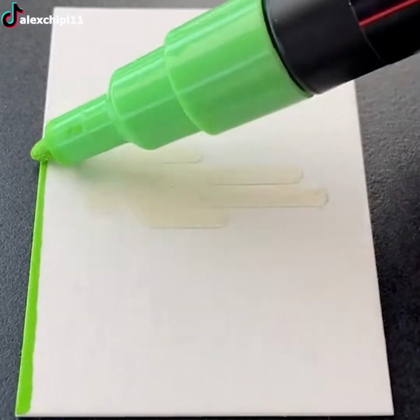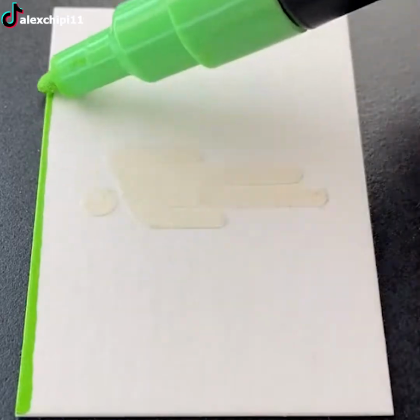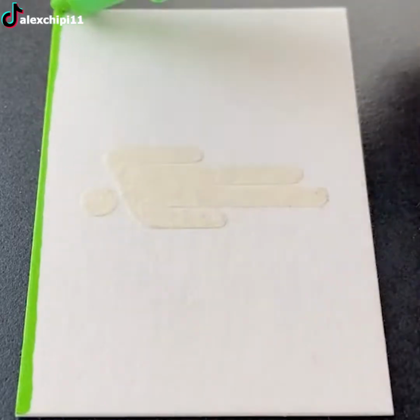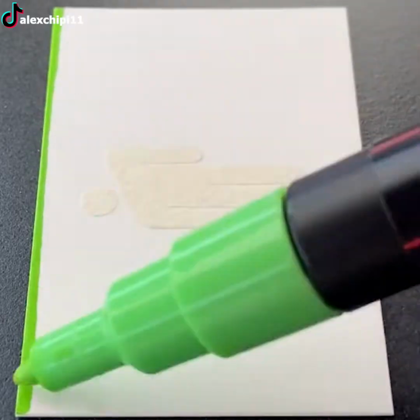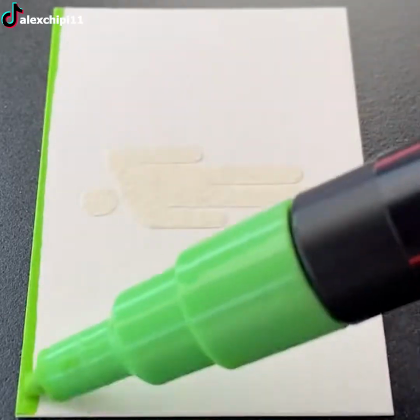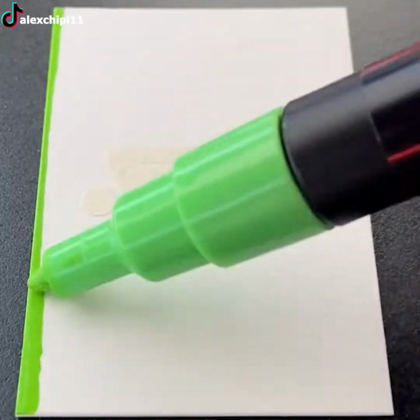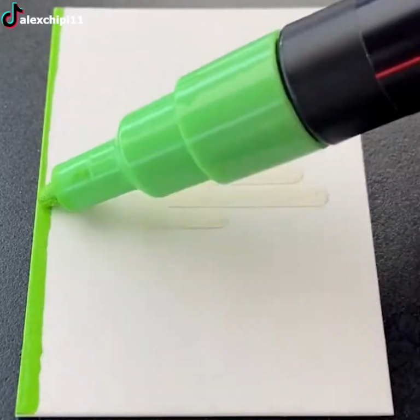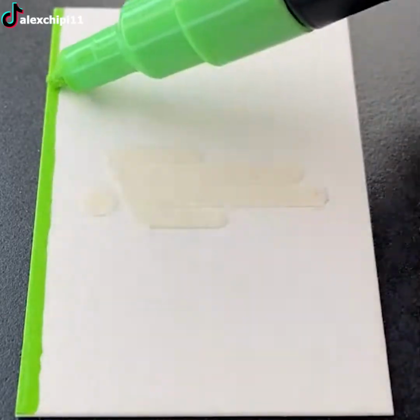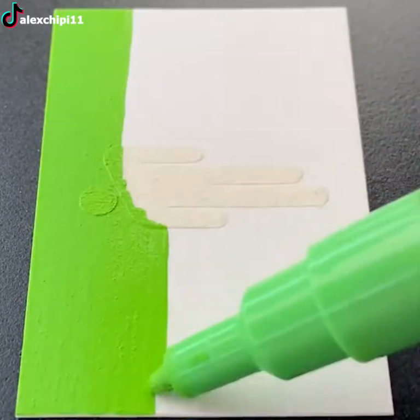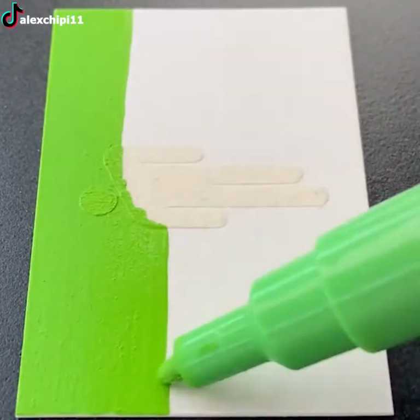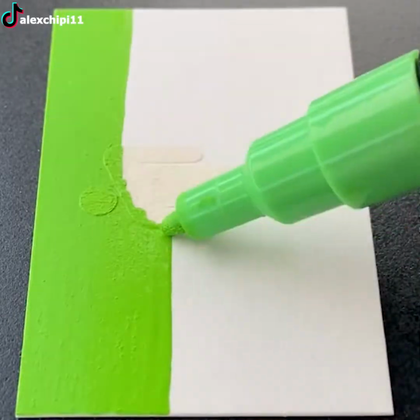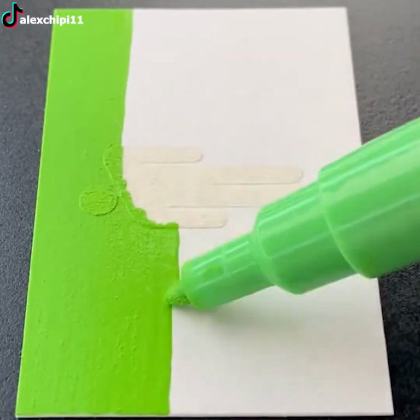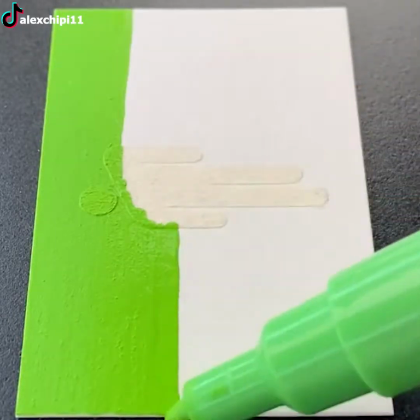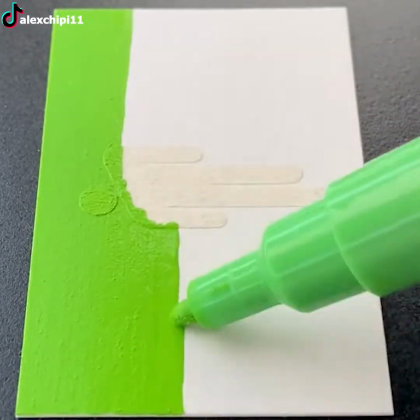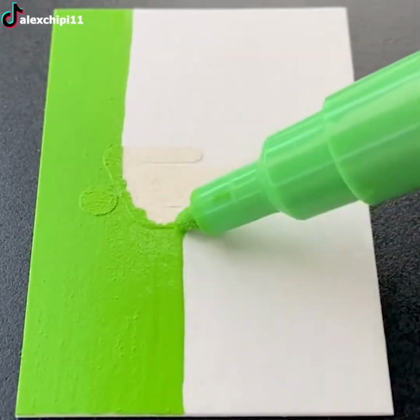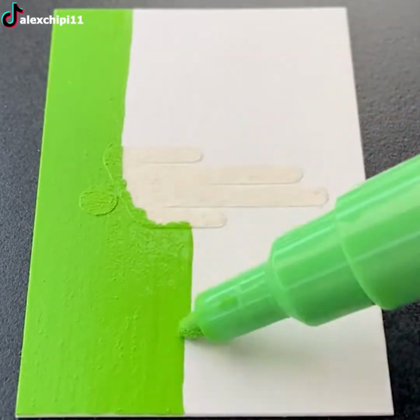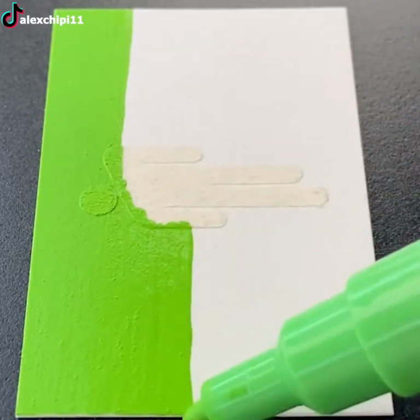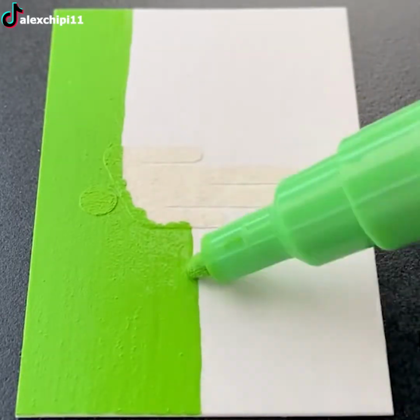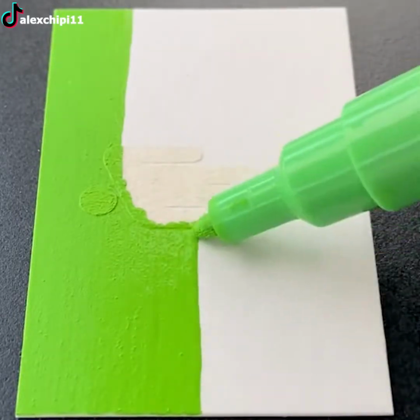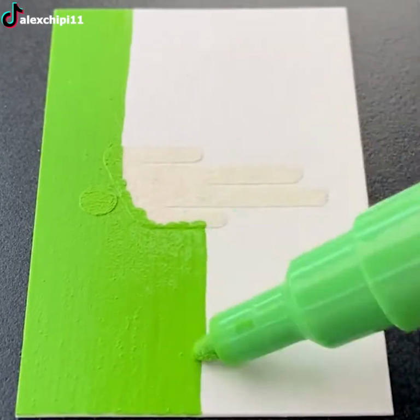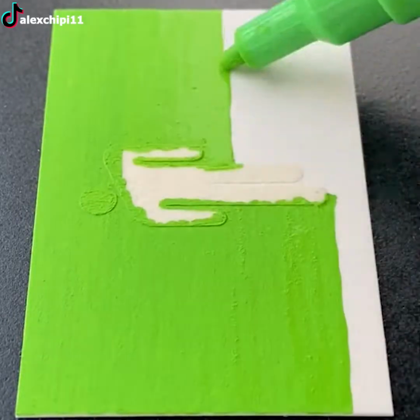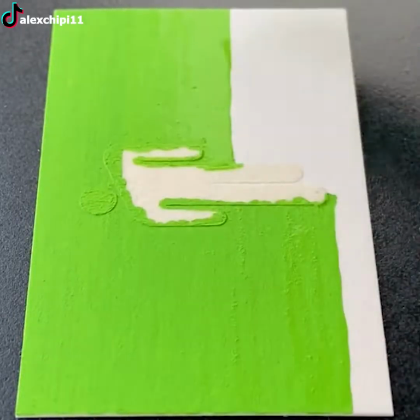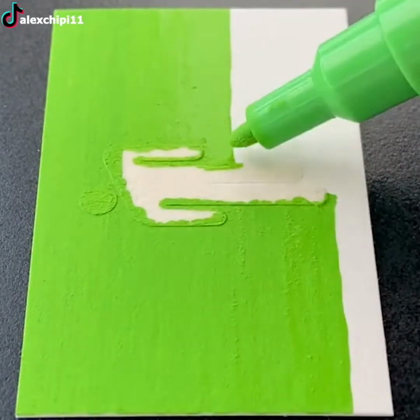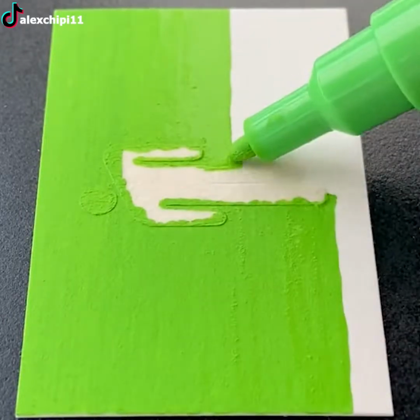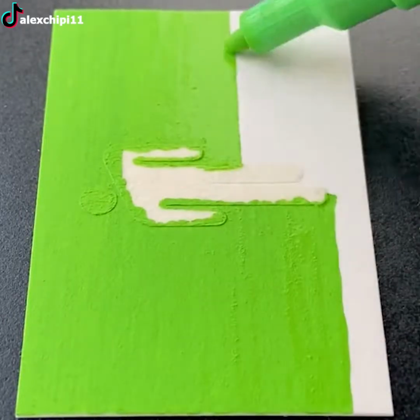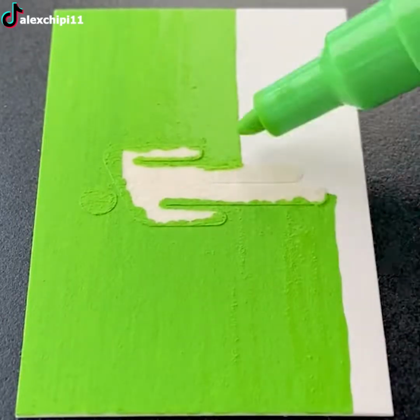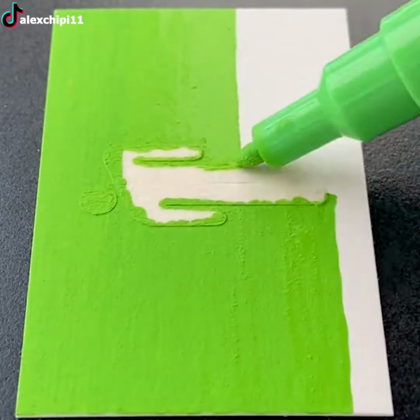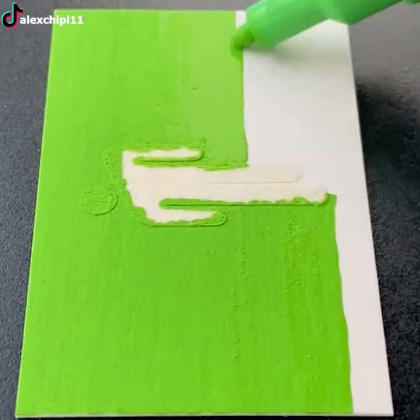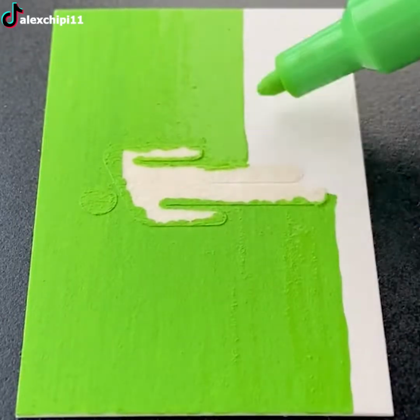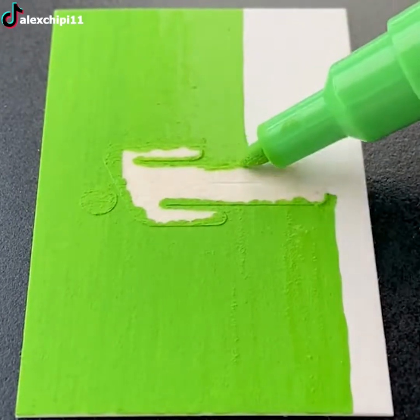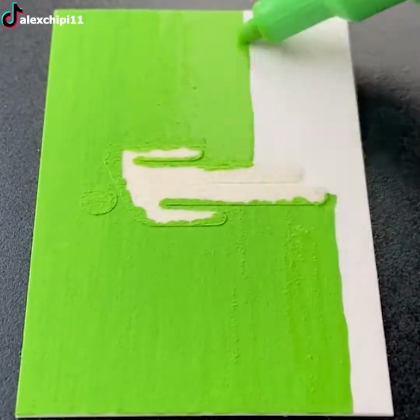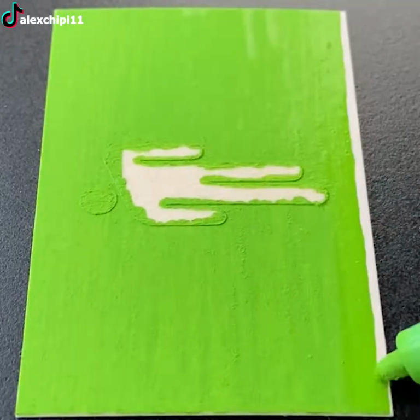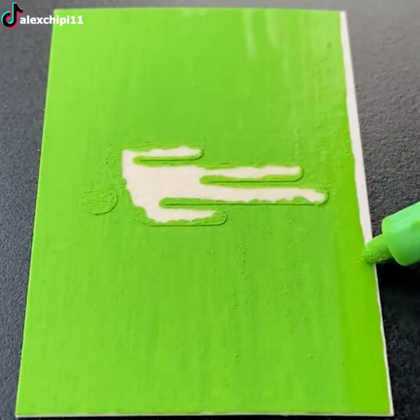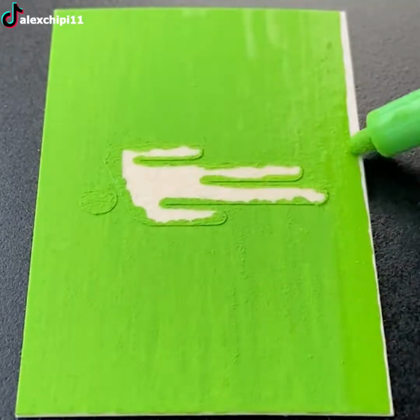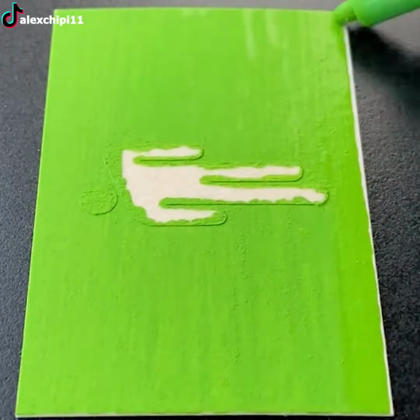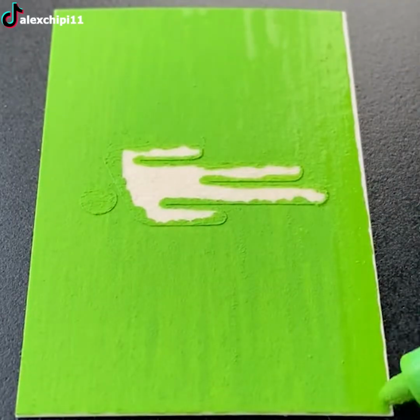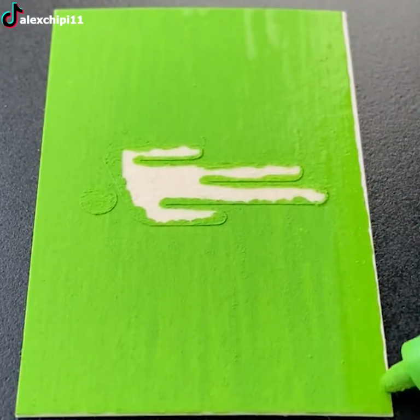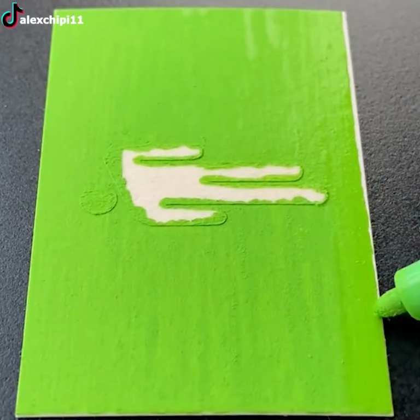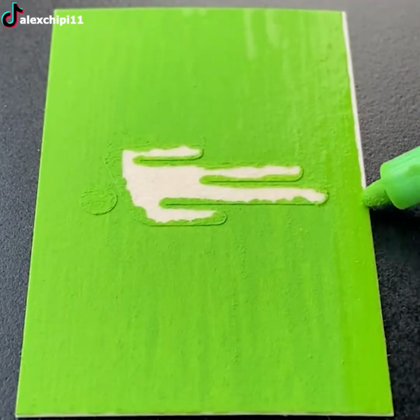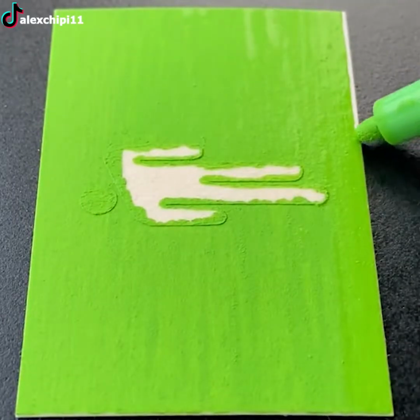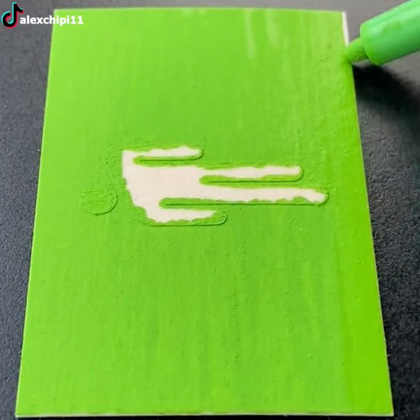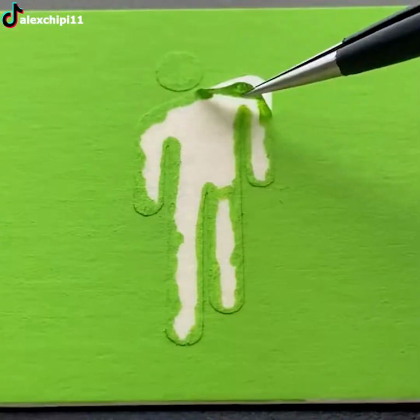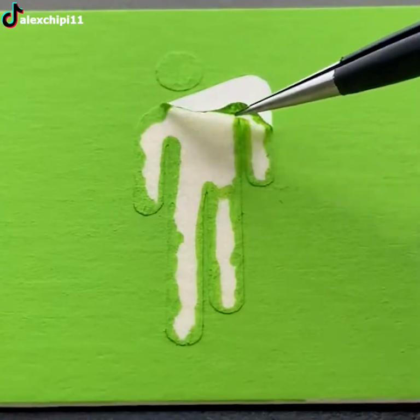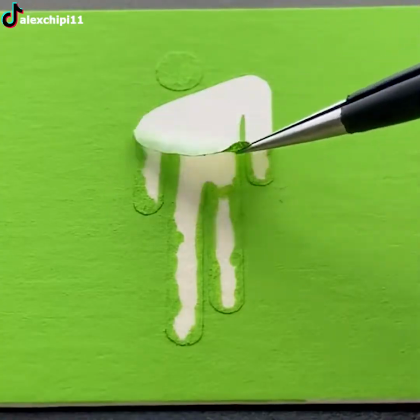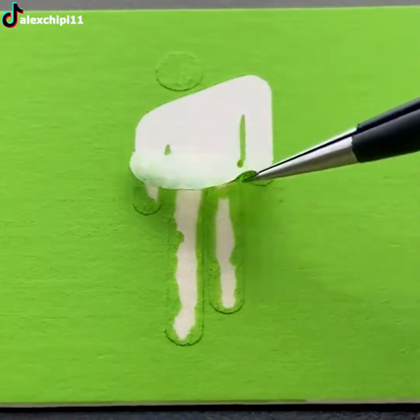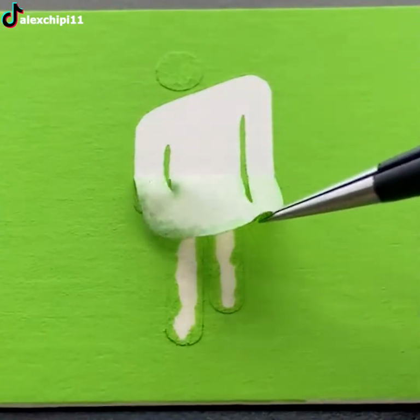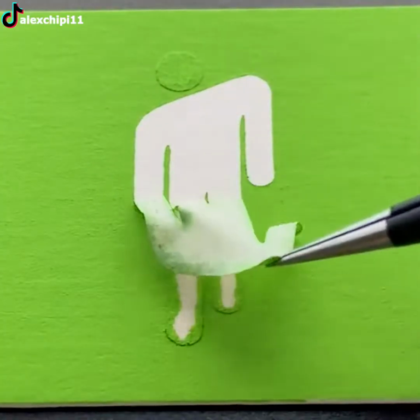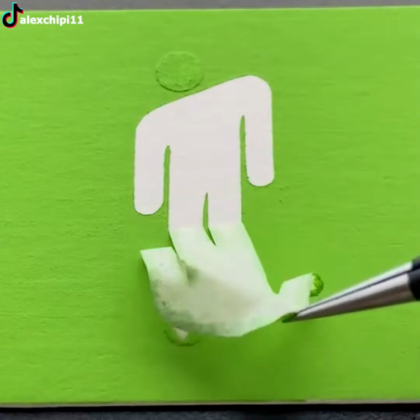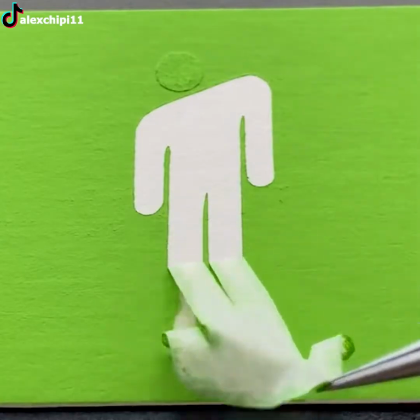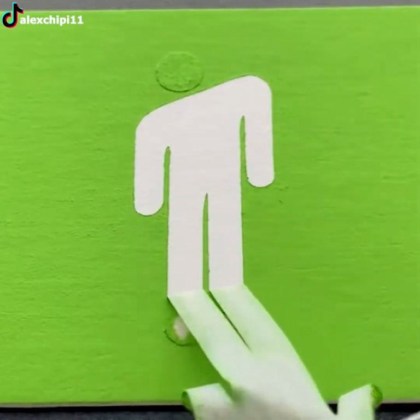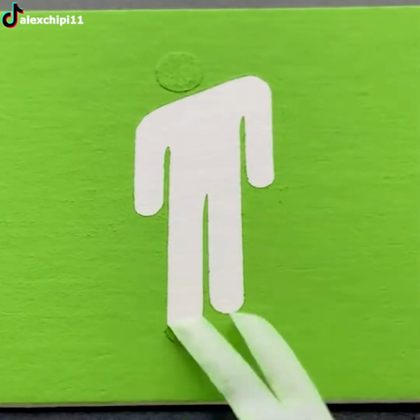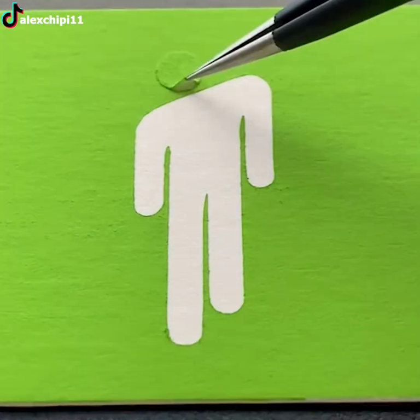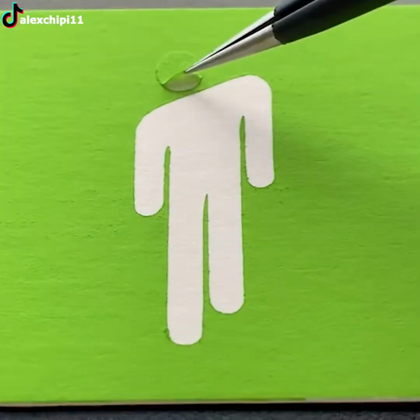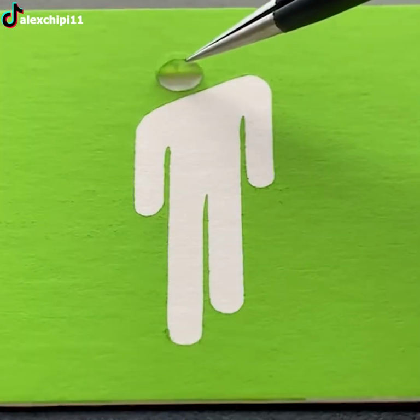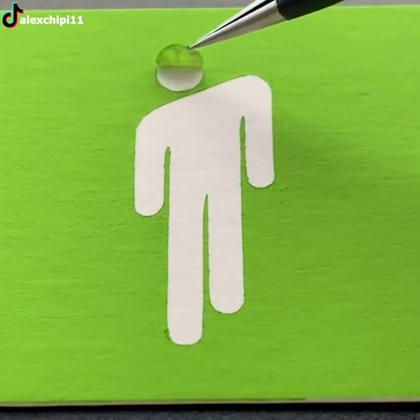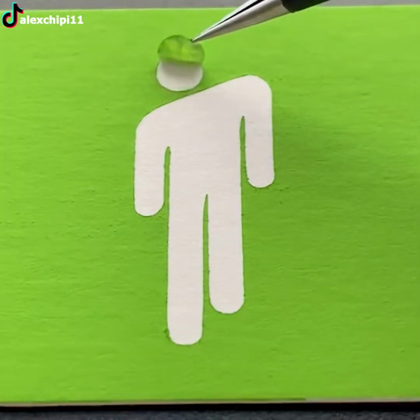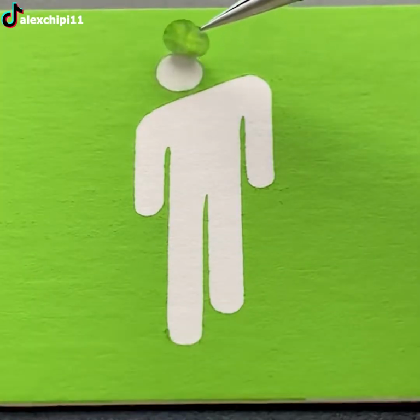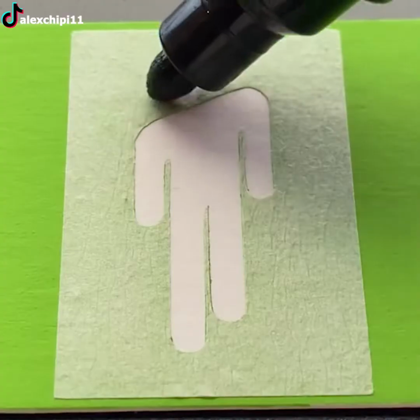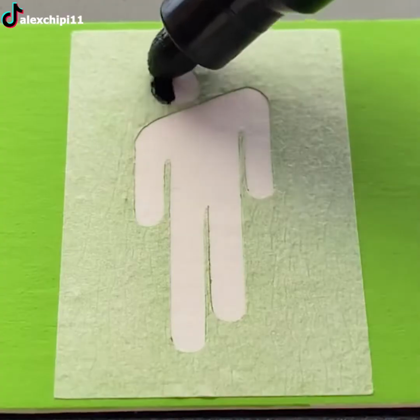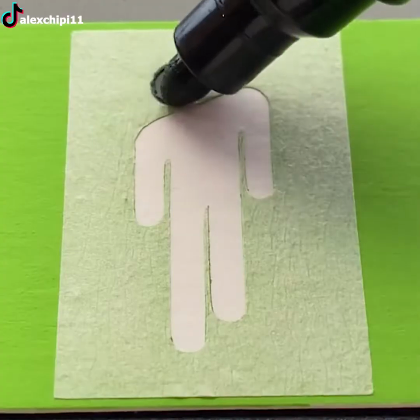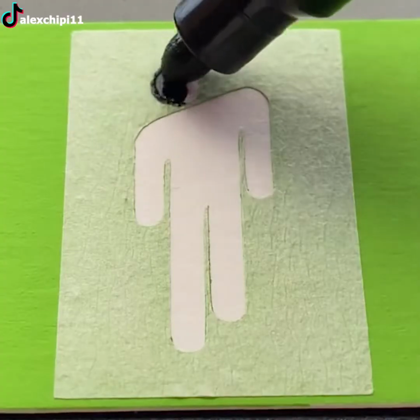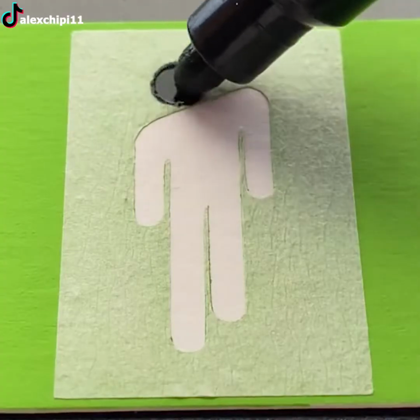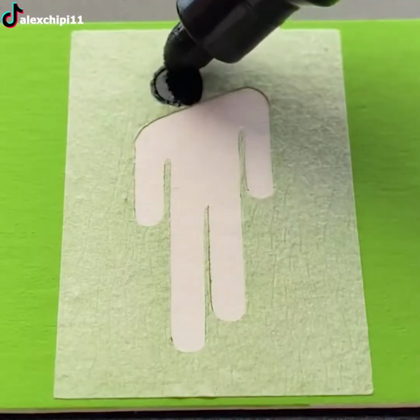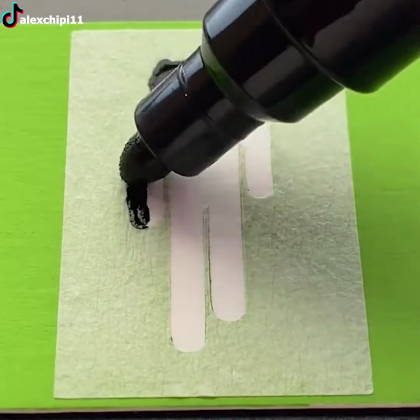Back to drawing logos. Do you know what this logo is? It's the blush, which is the logo of Billie Eilish.